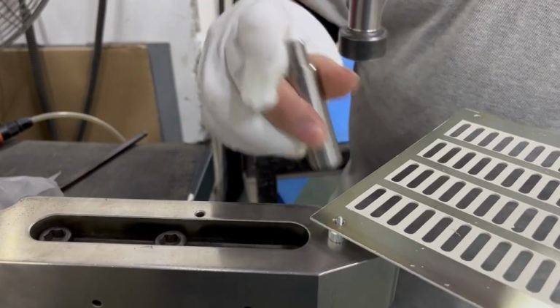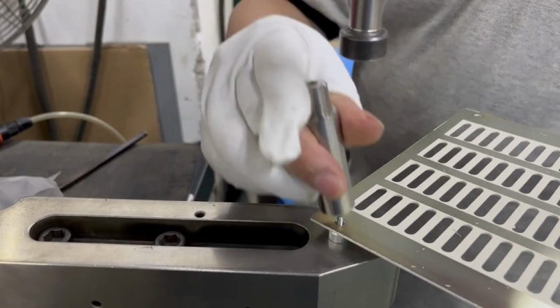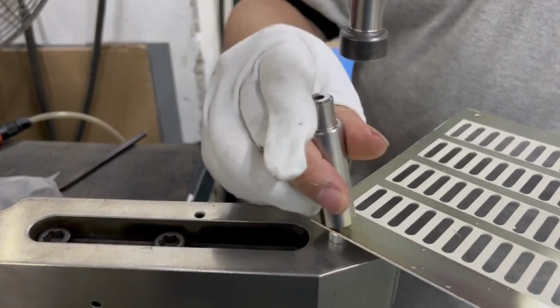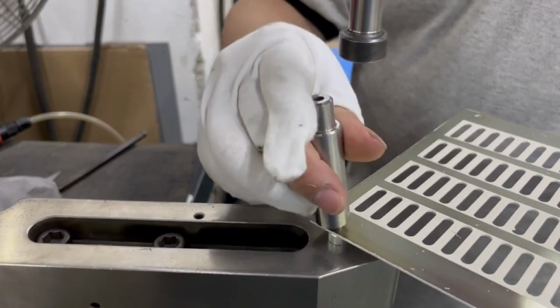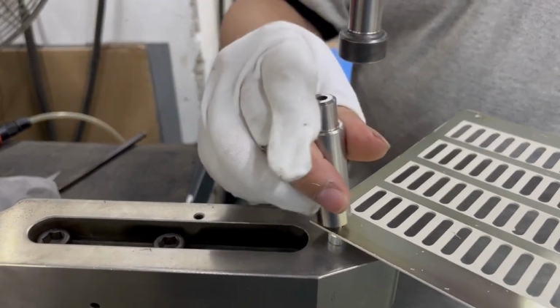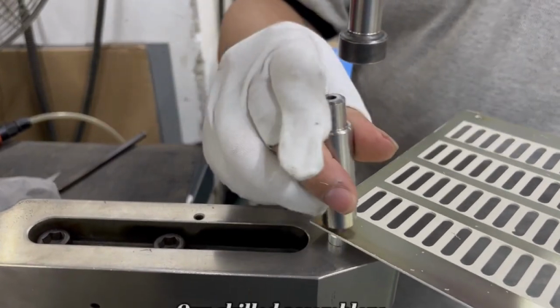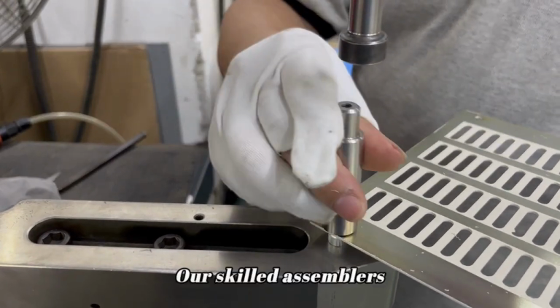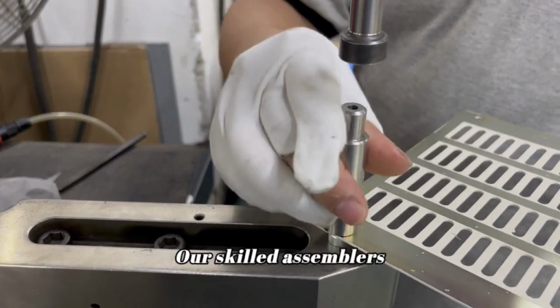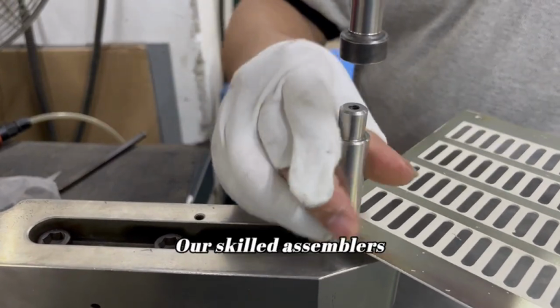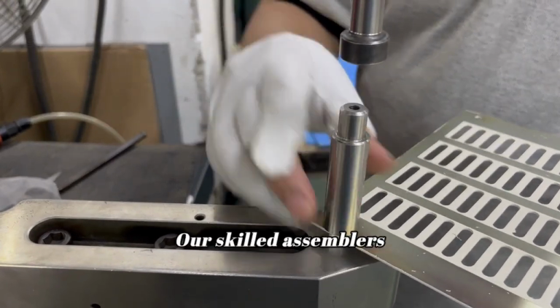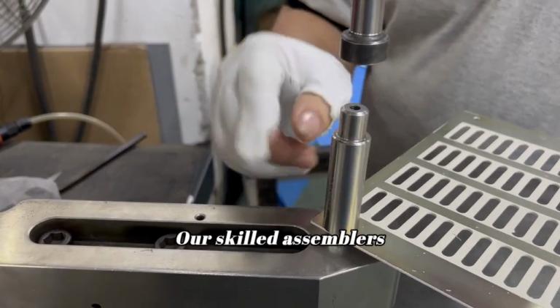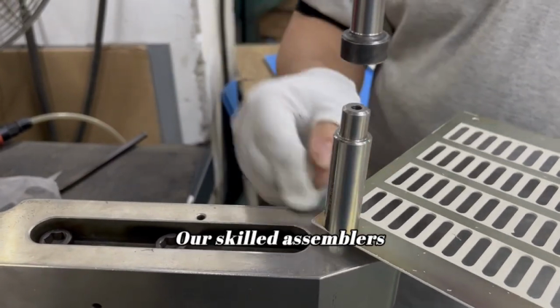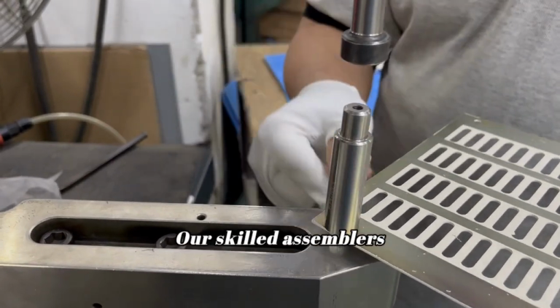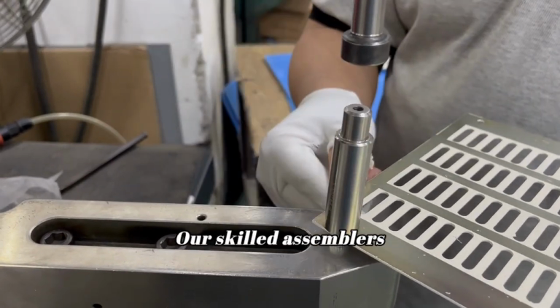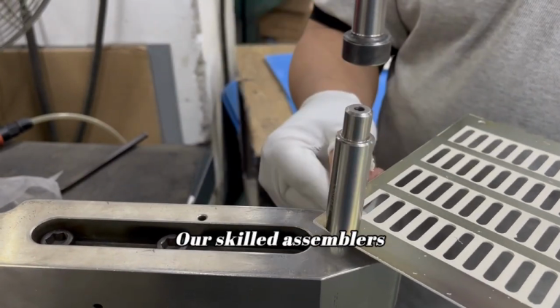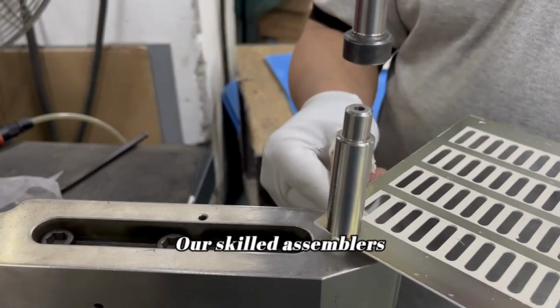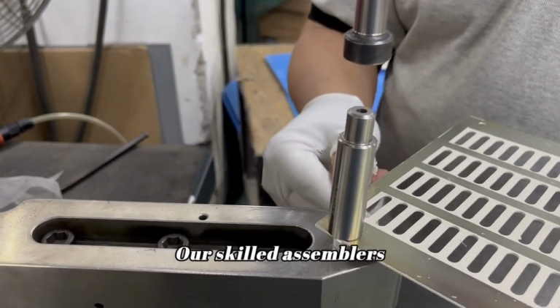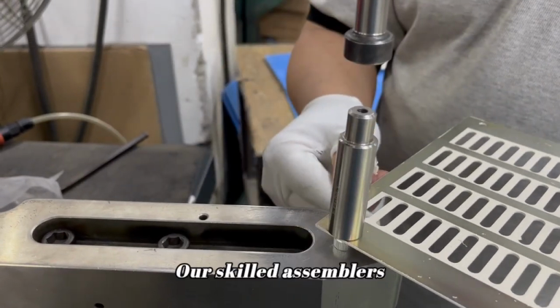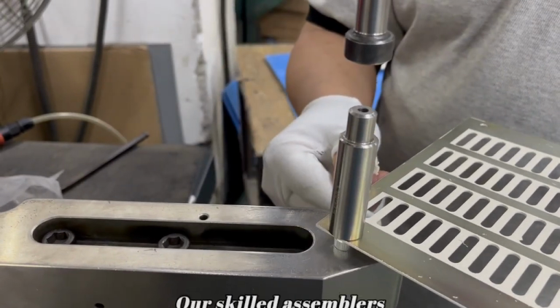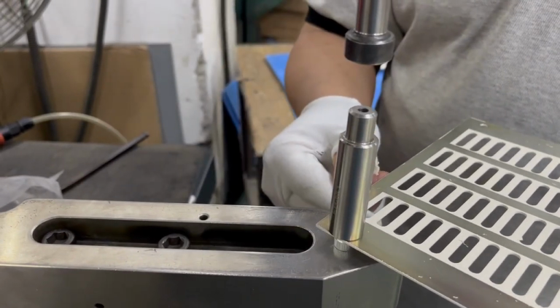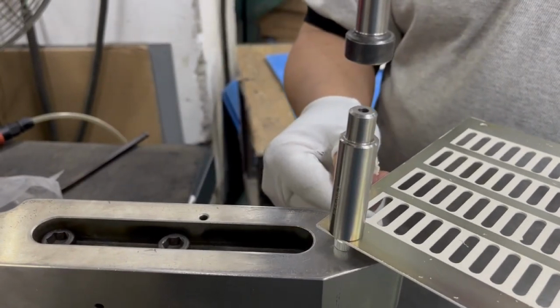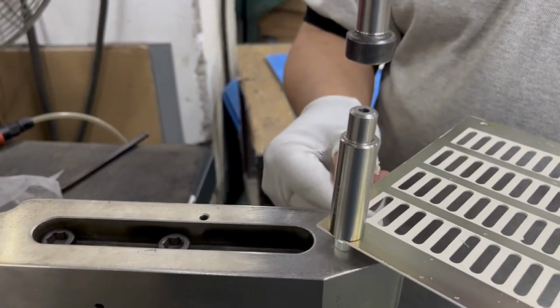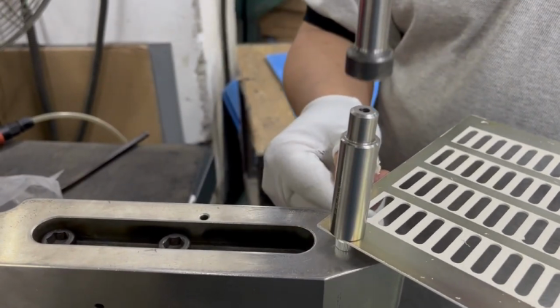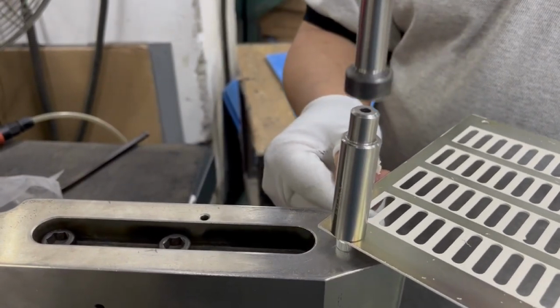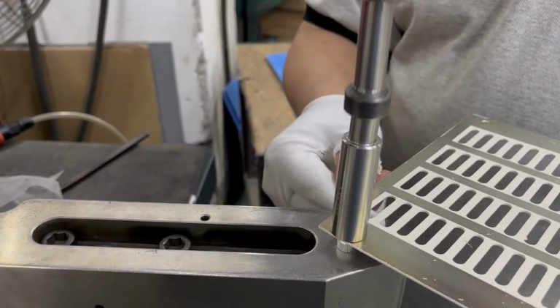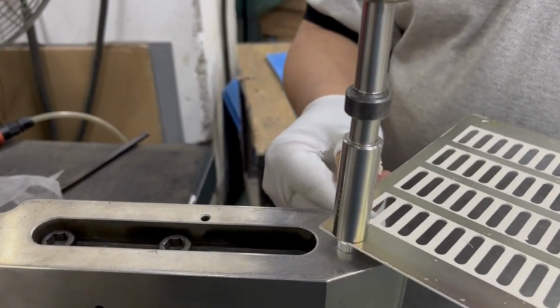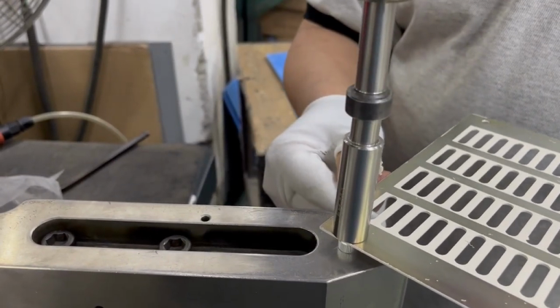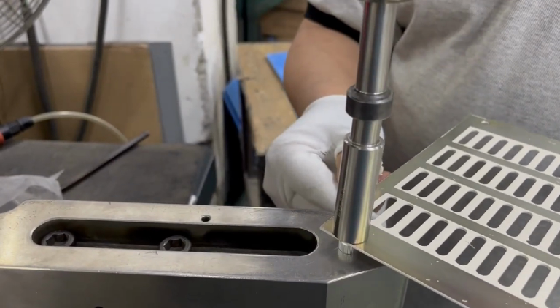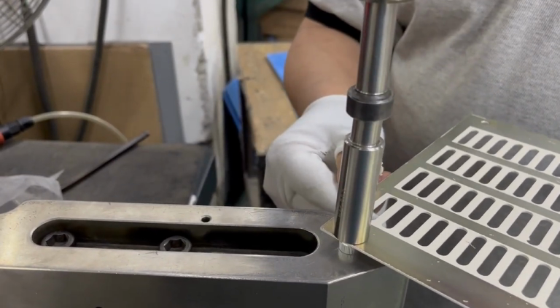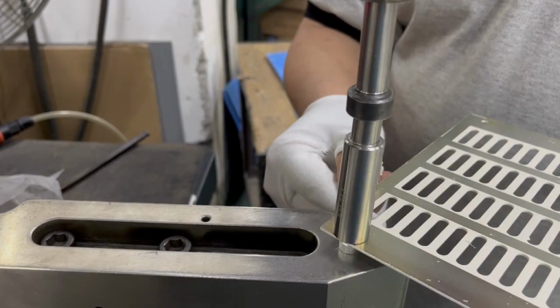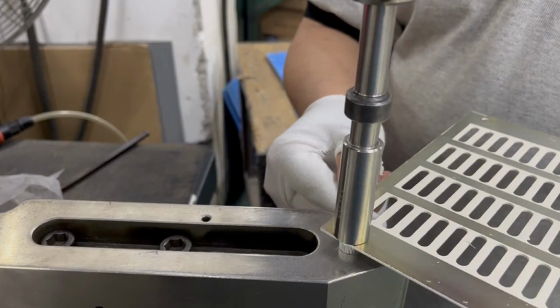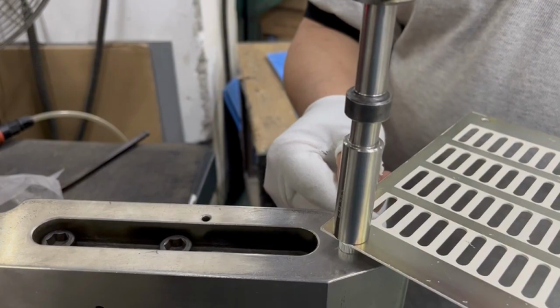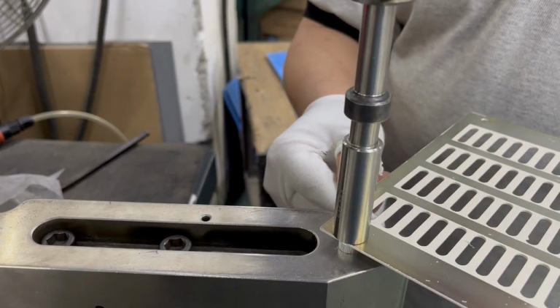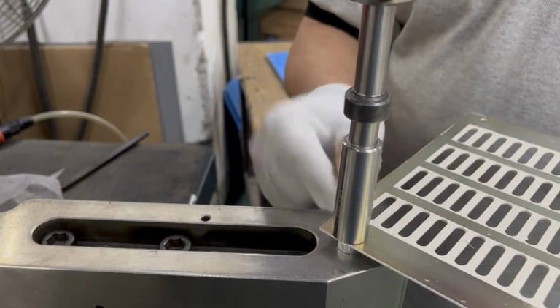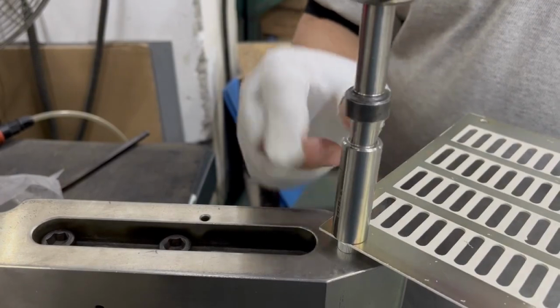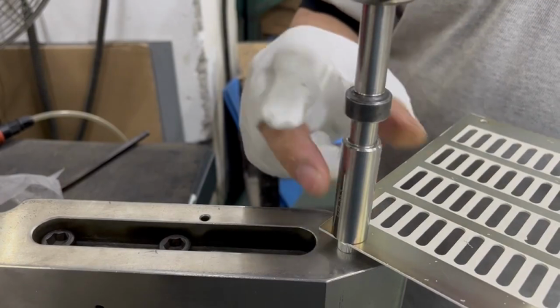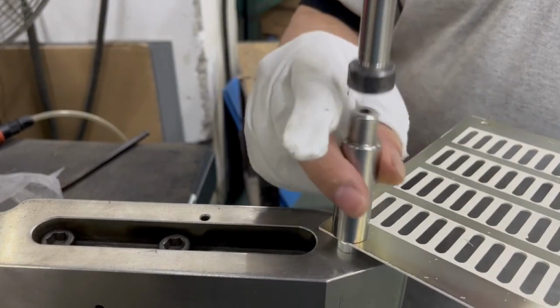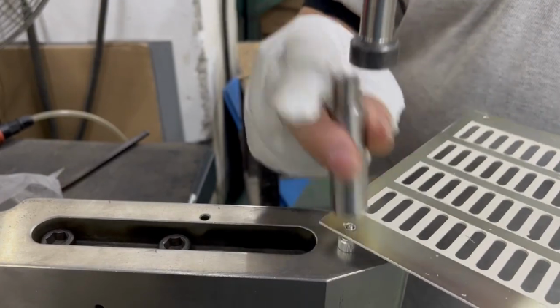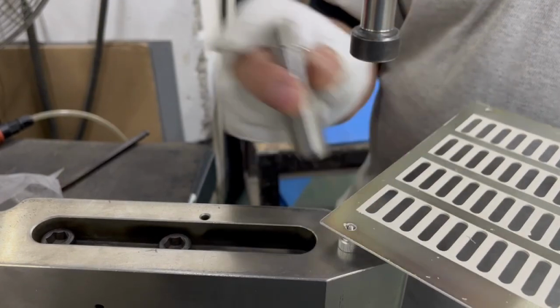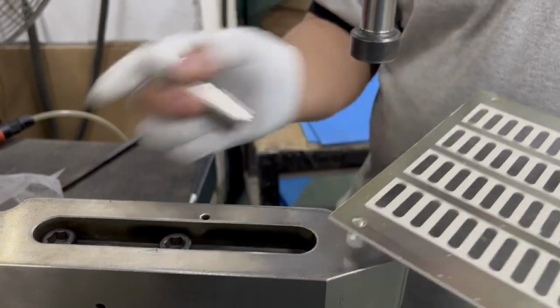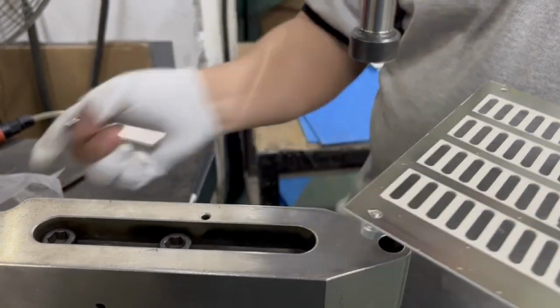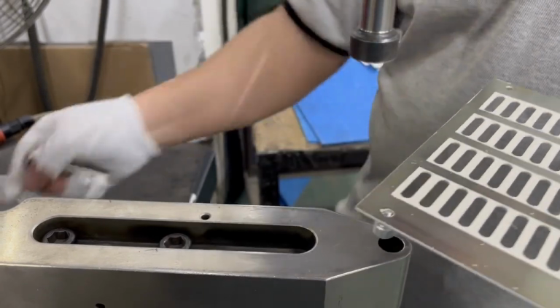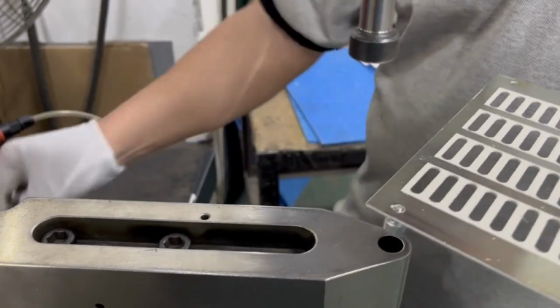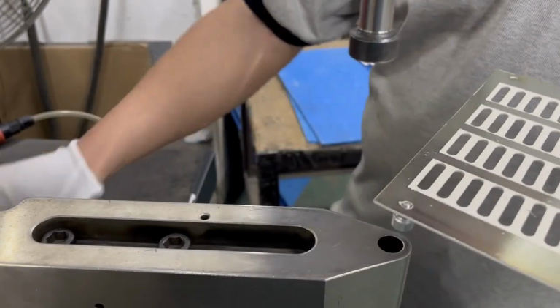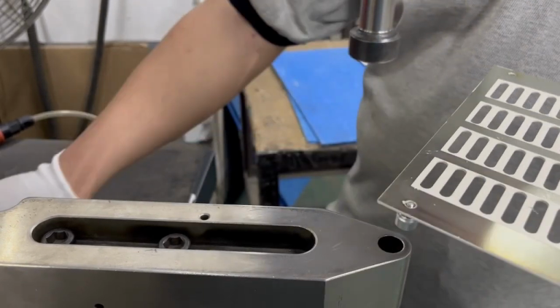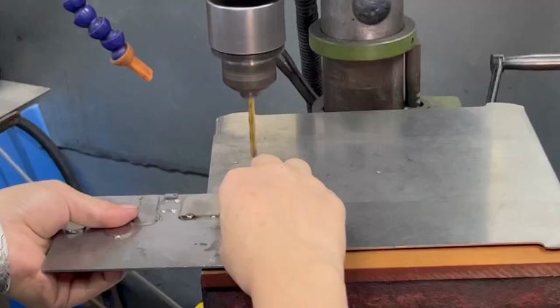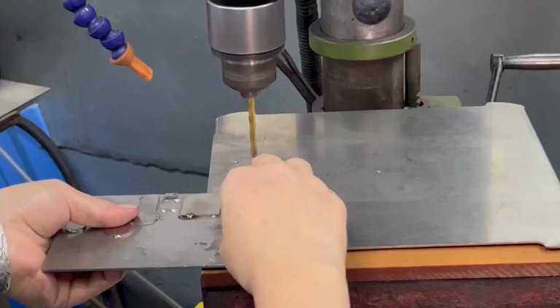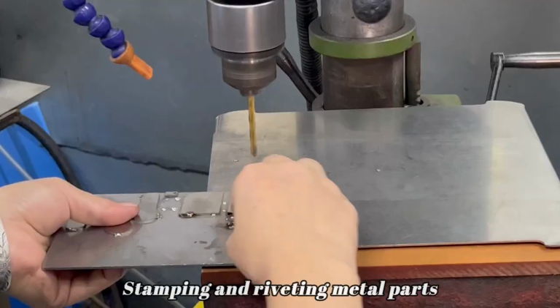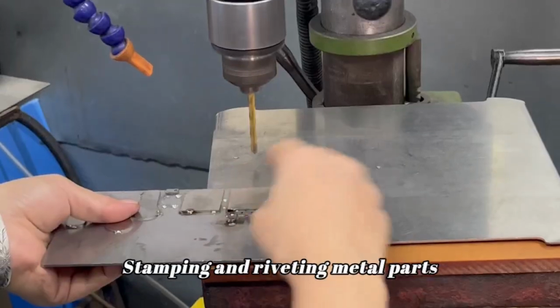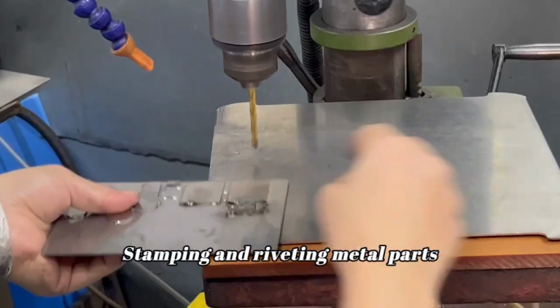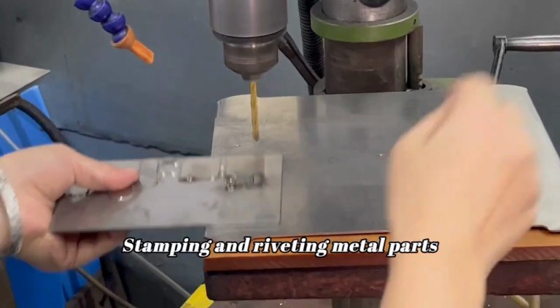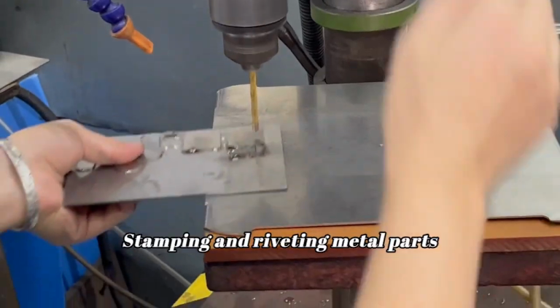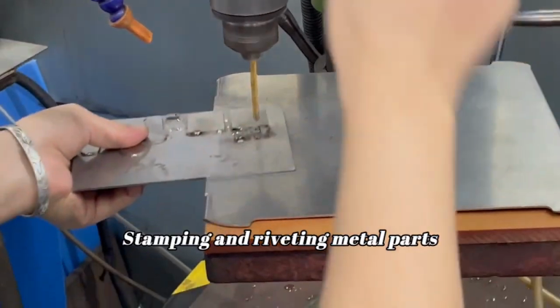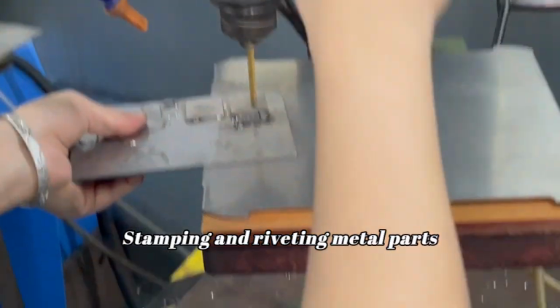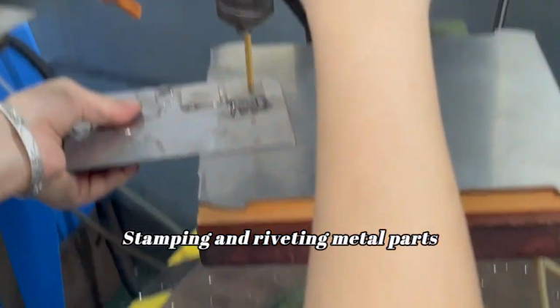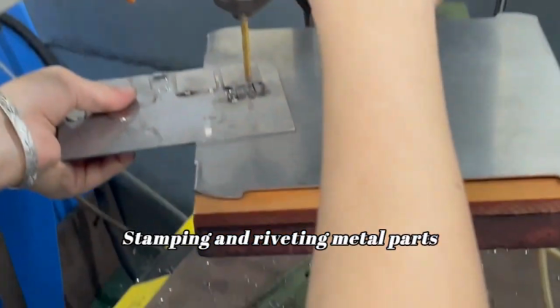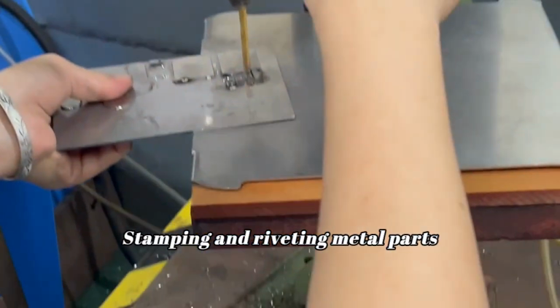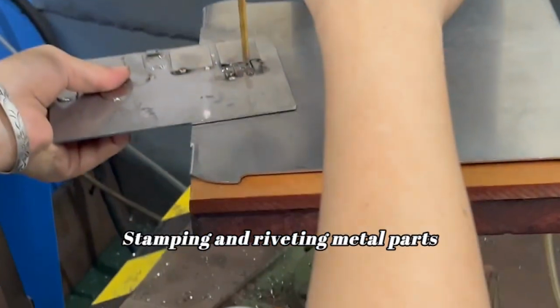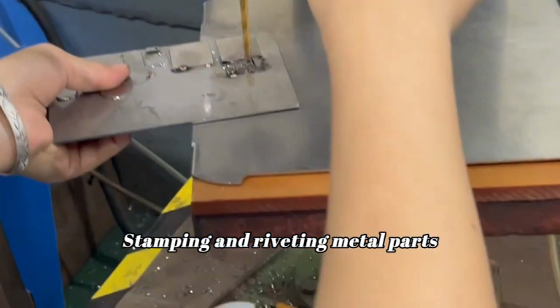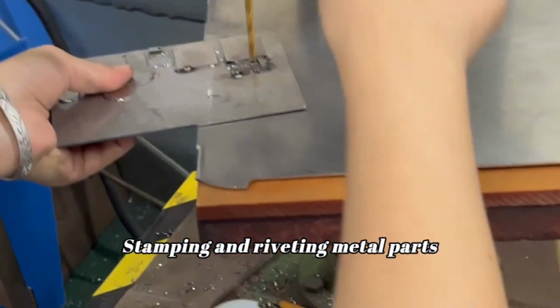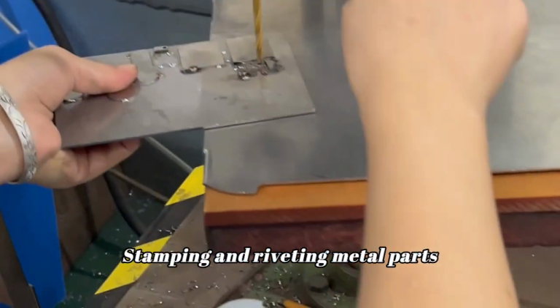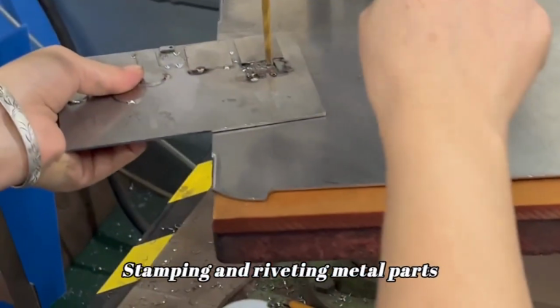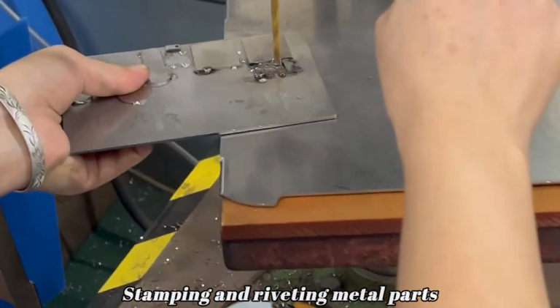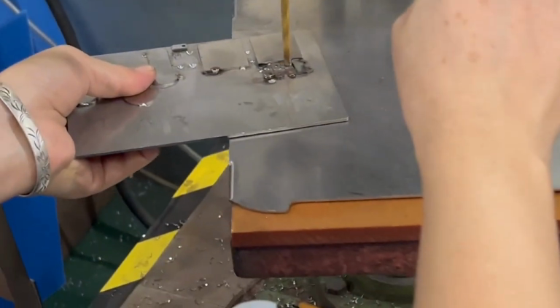Our skilled assemblers — stamping and riveting metal parts.